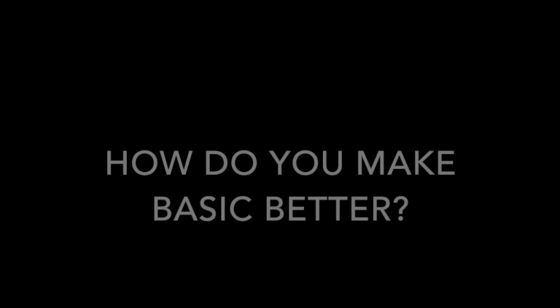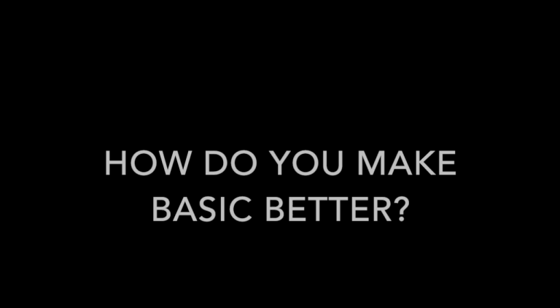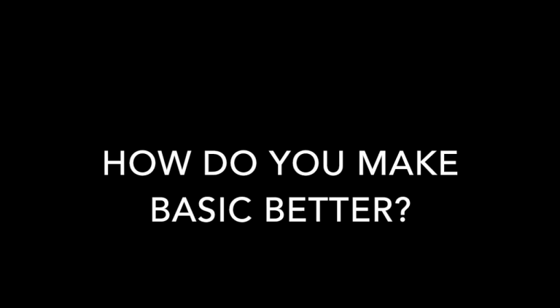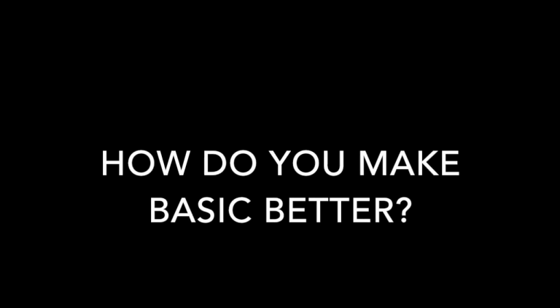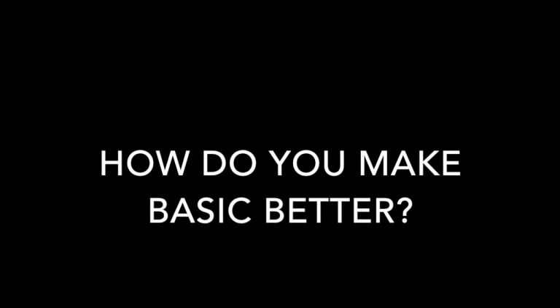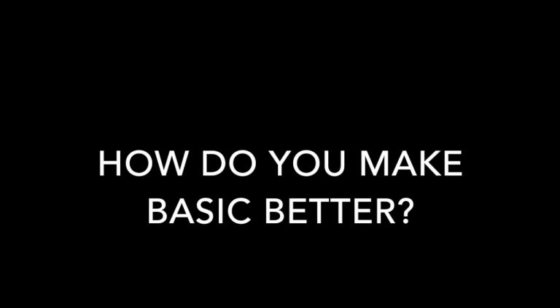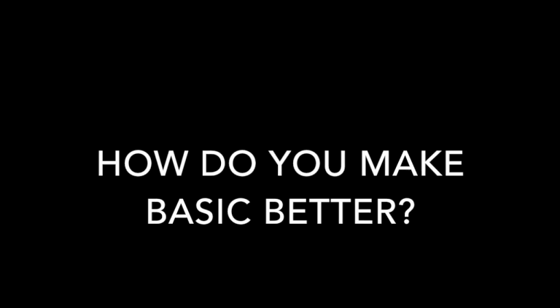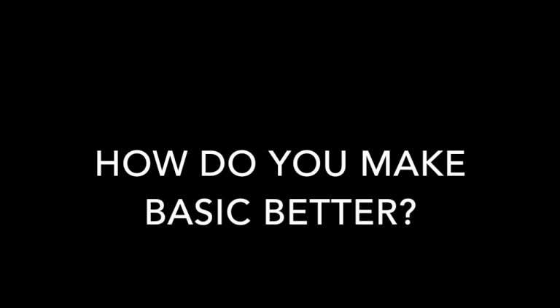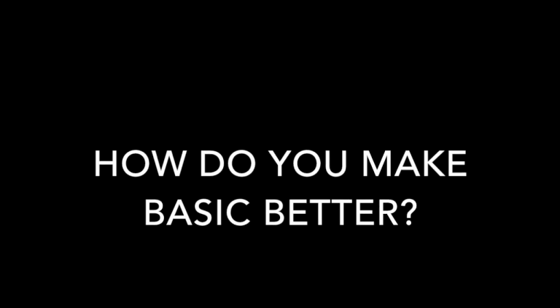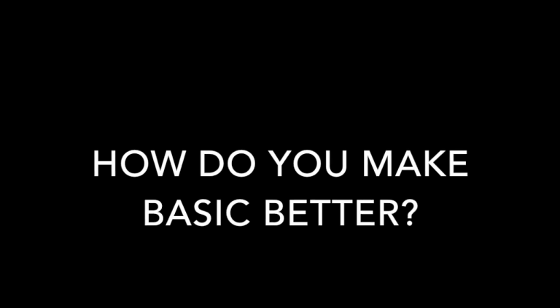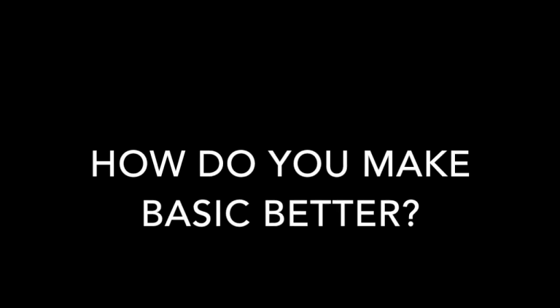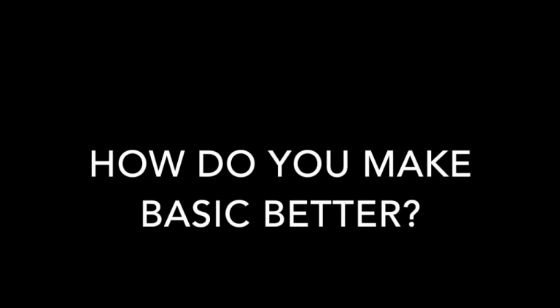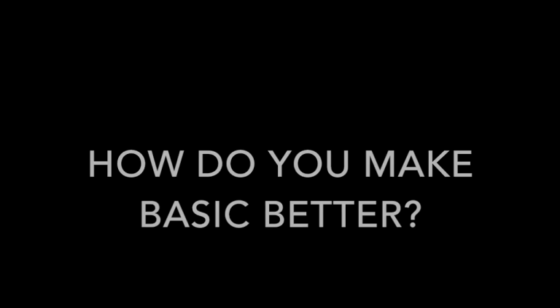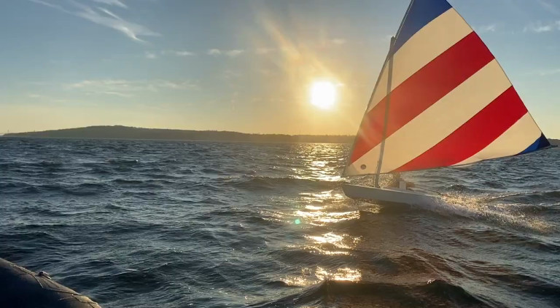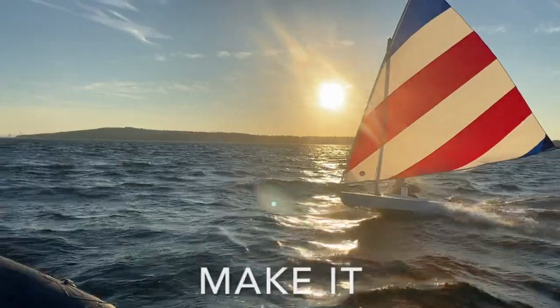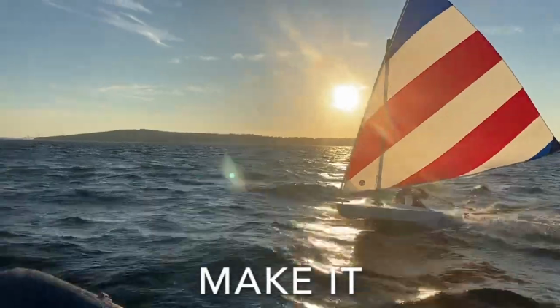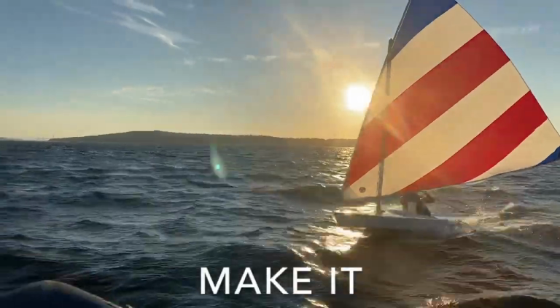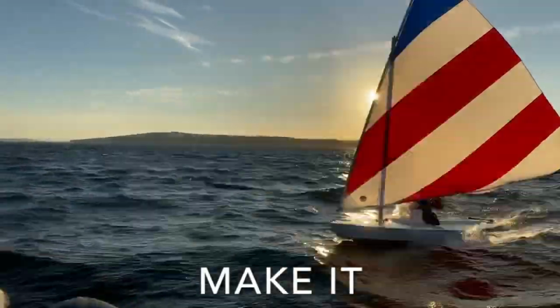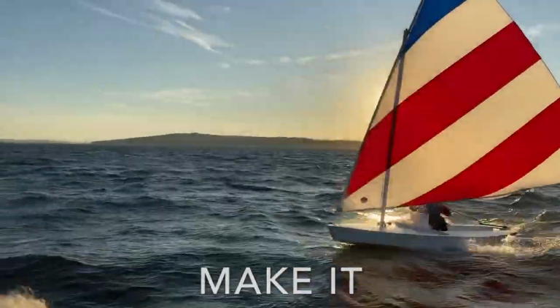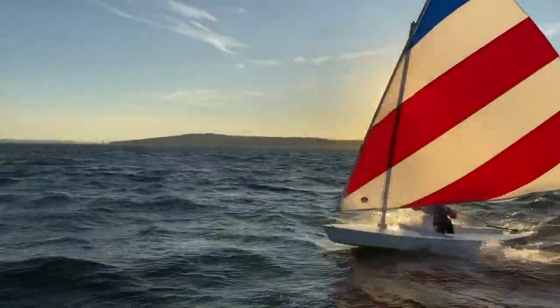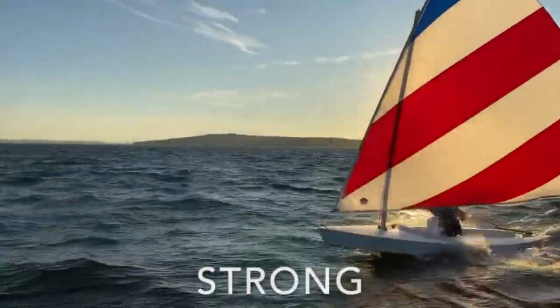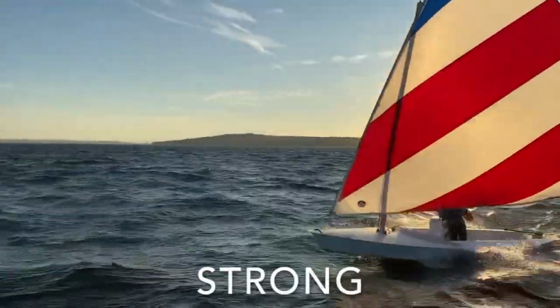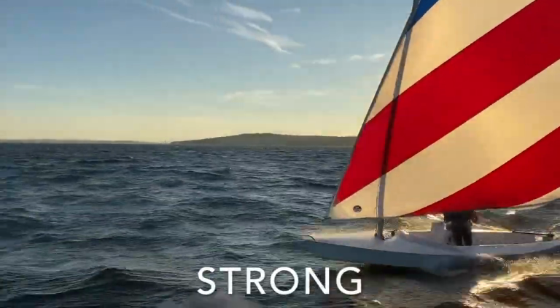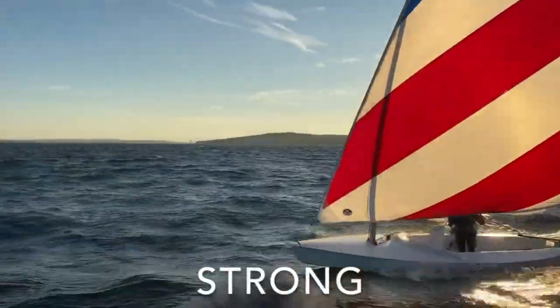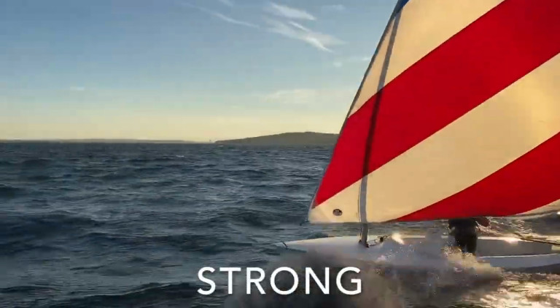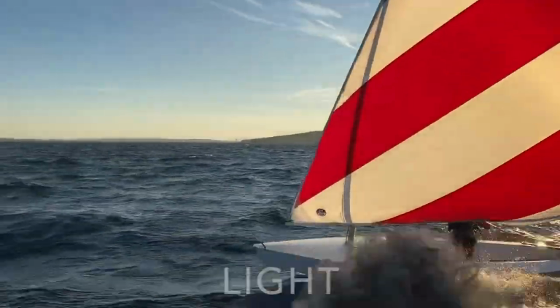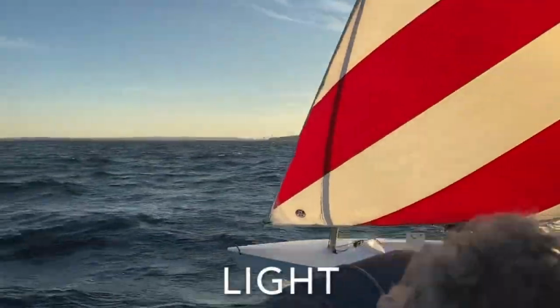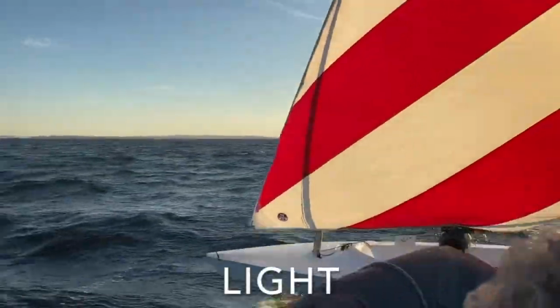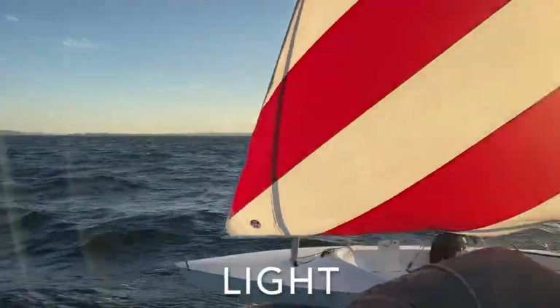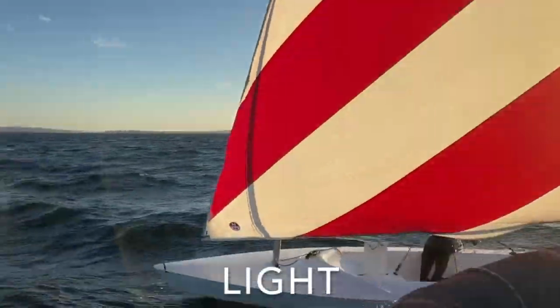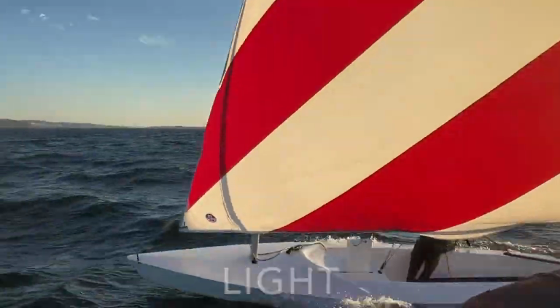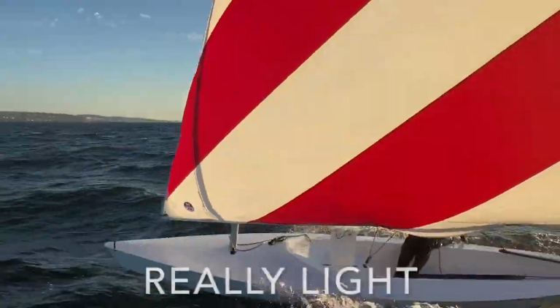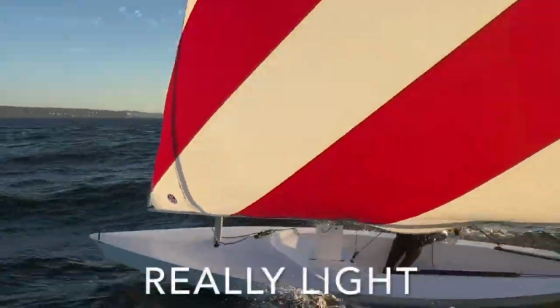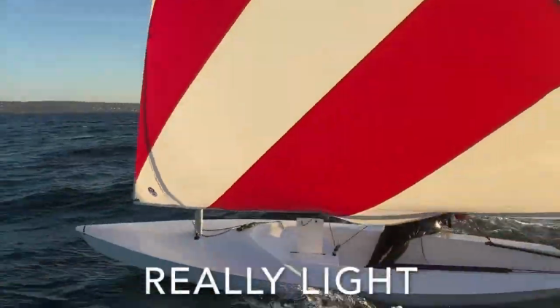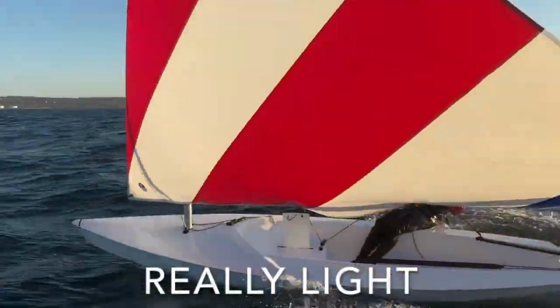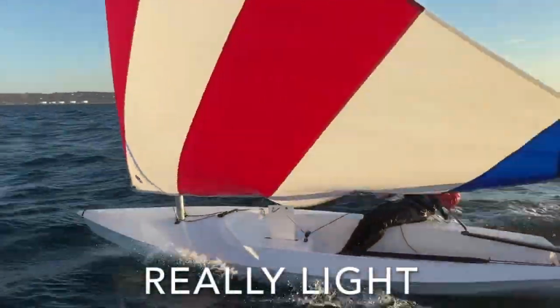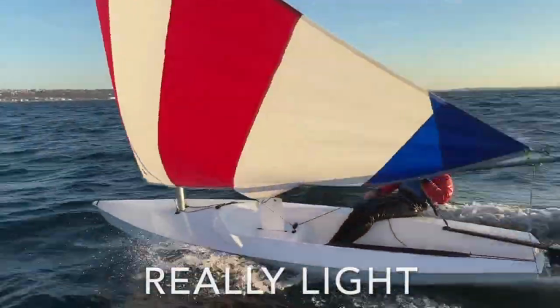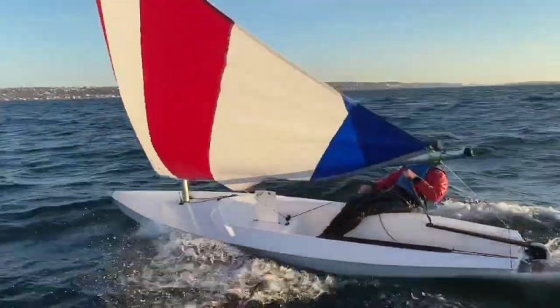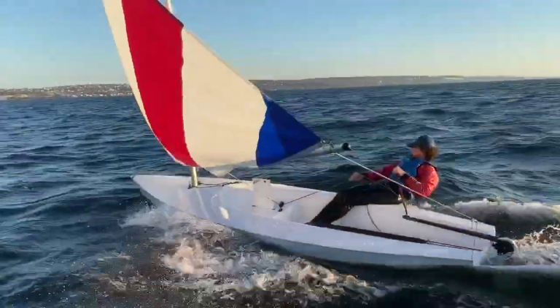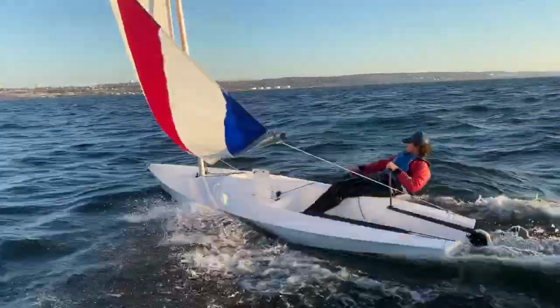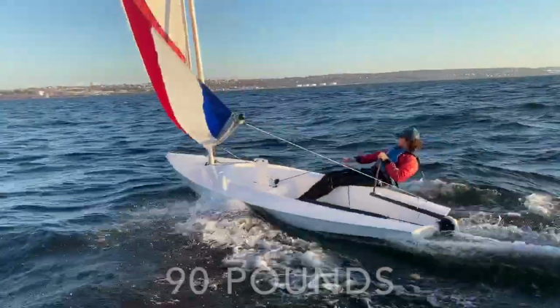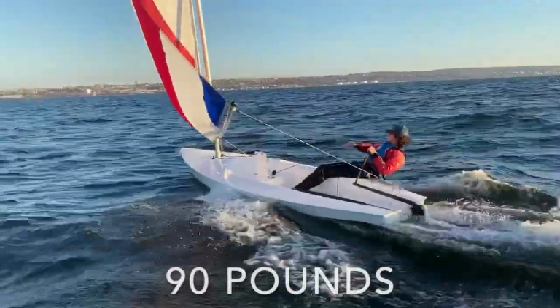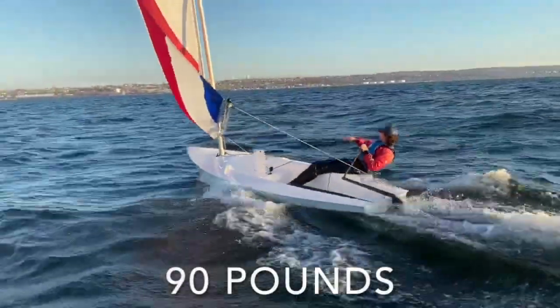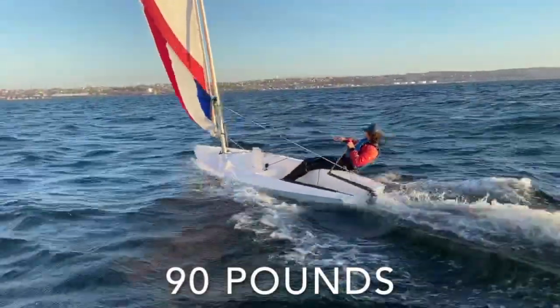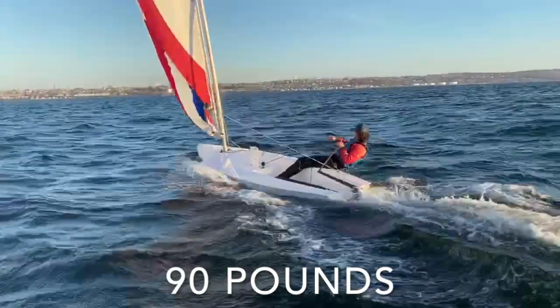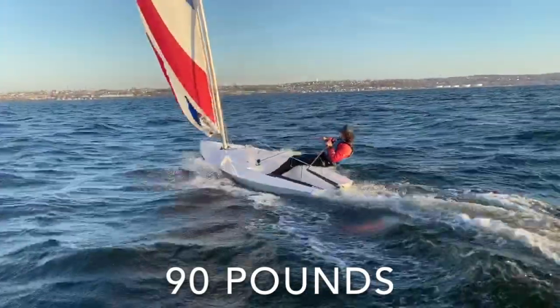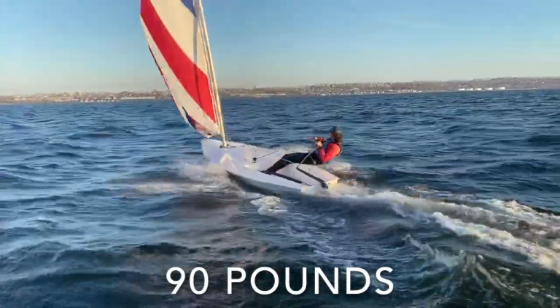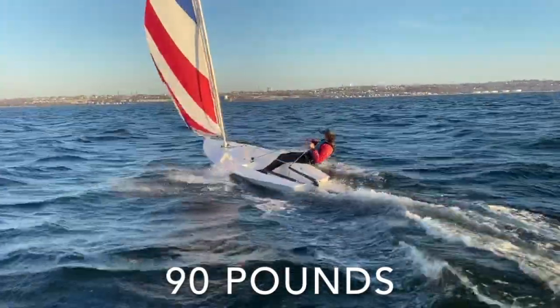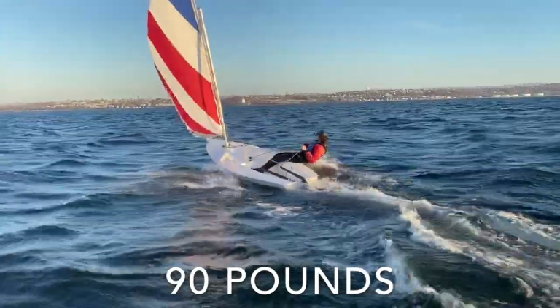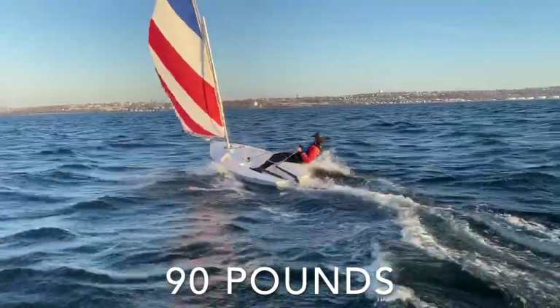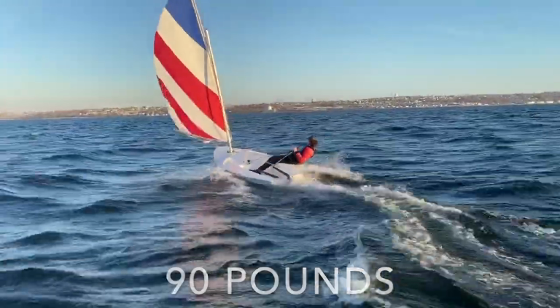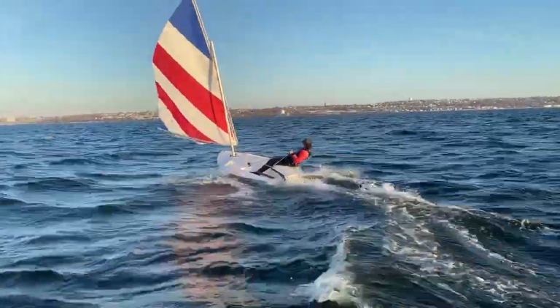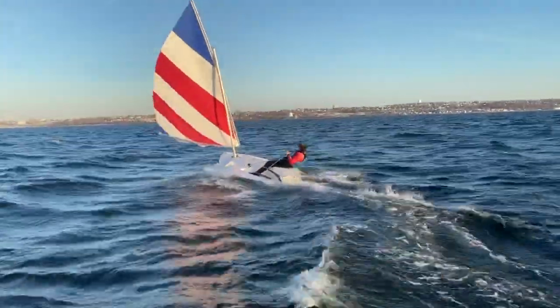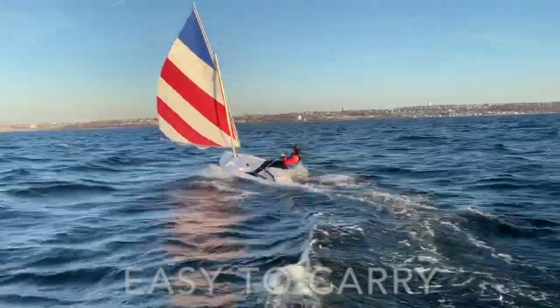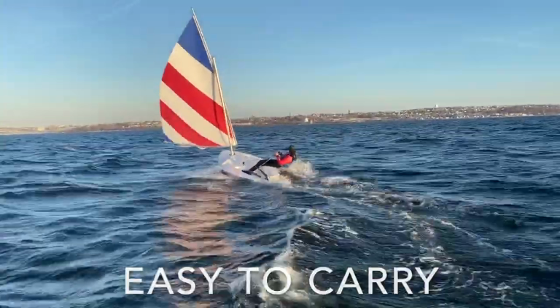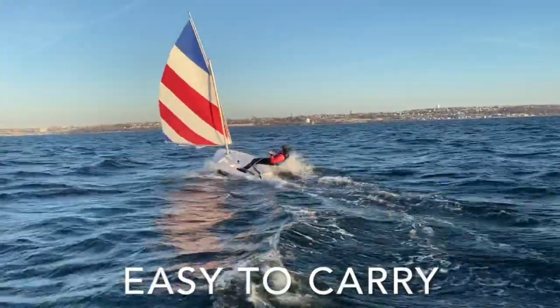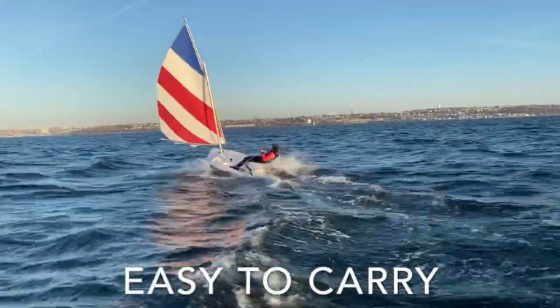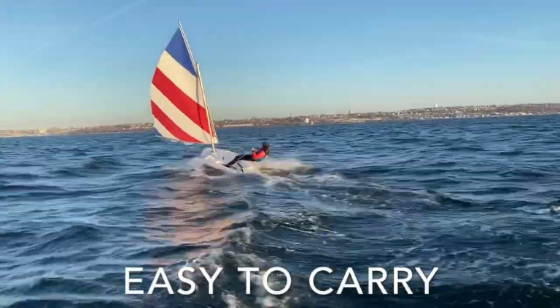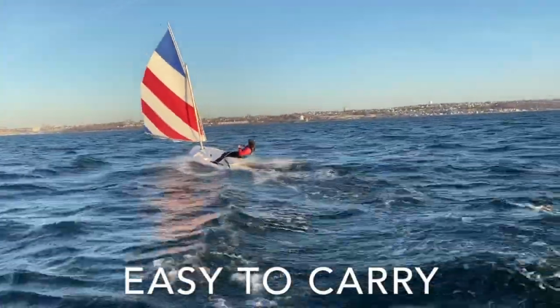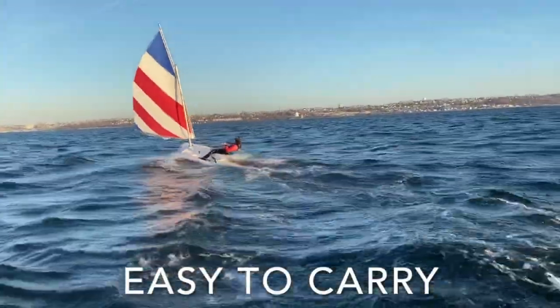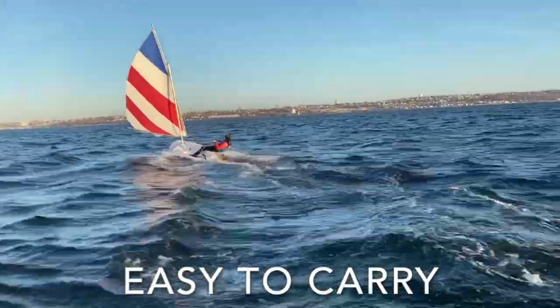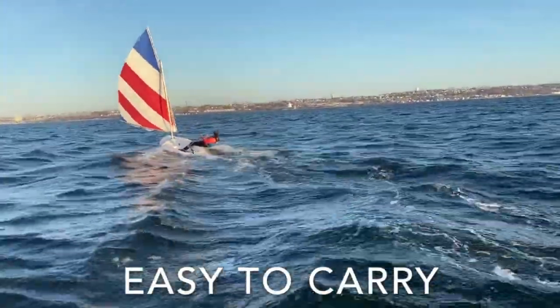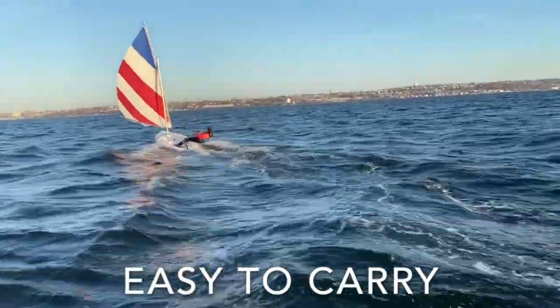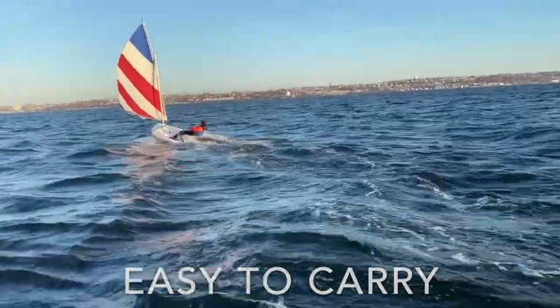How do you make basic better? Make it strong, light, really light — not any pounds. Something that's easy to carry and wants to go places.